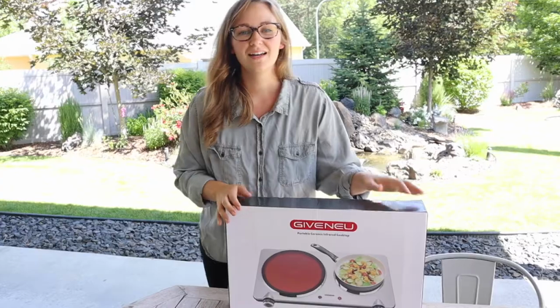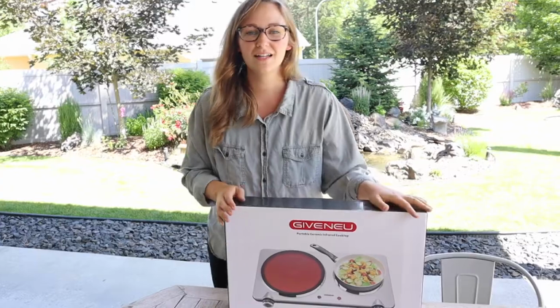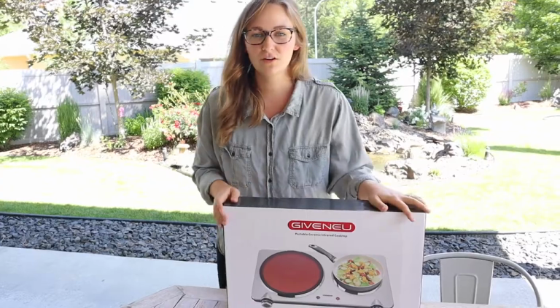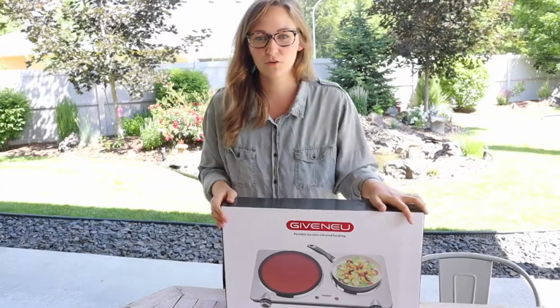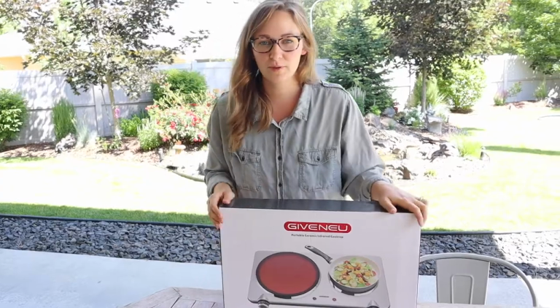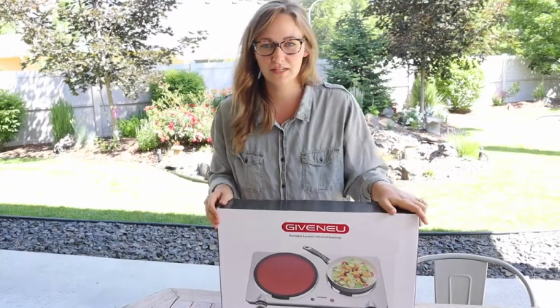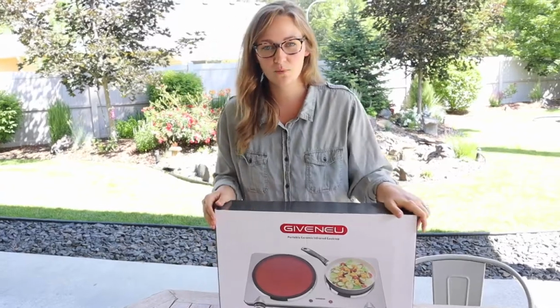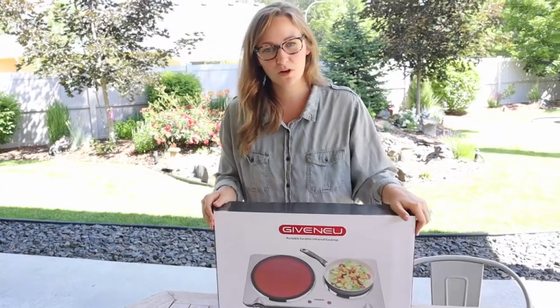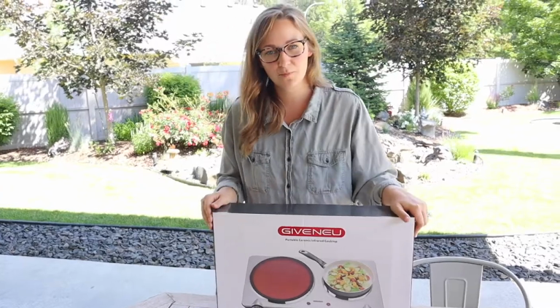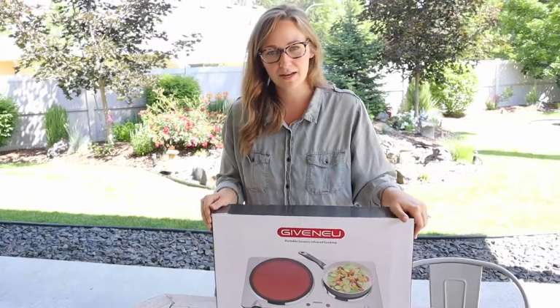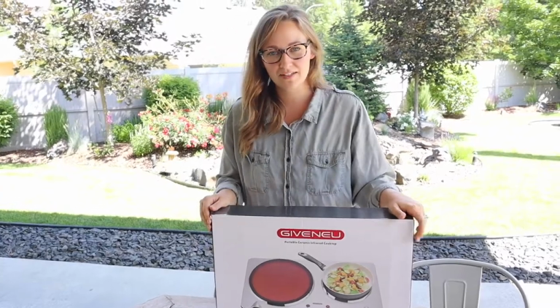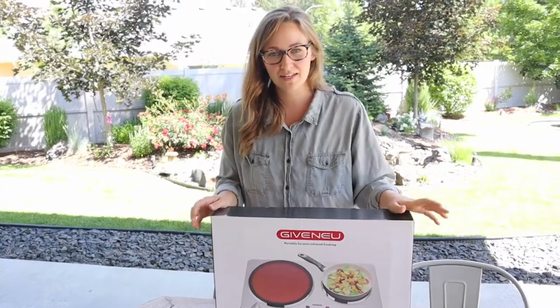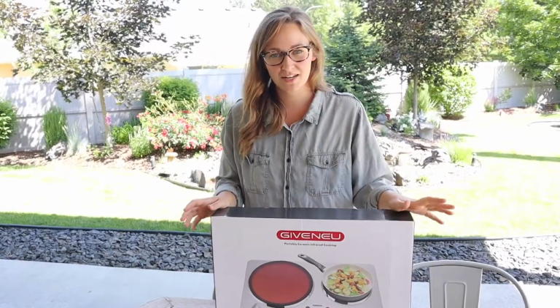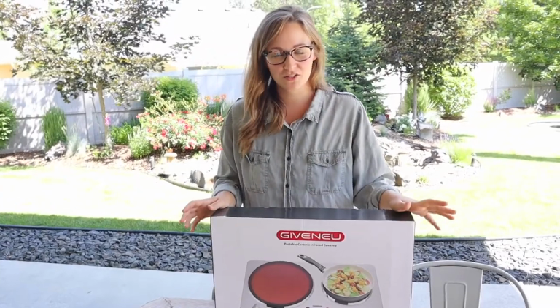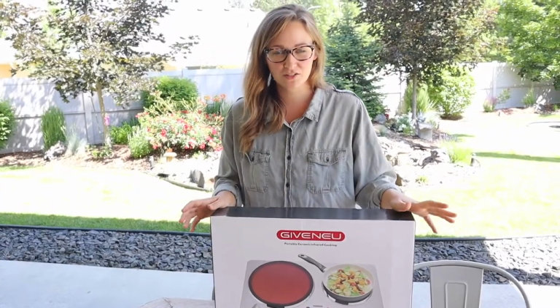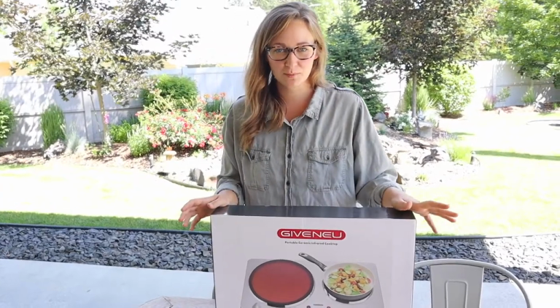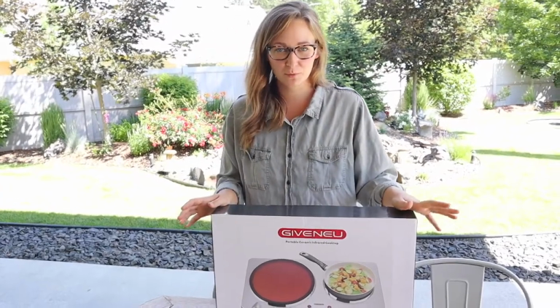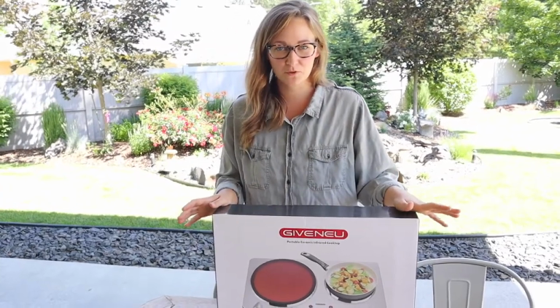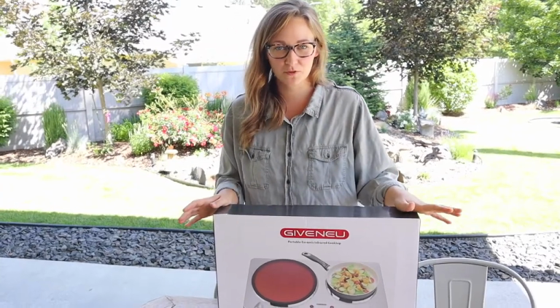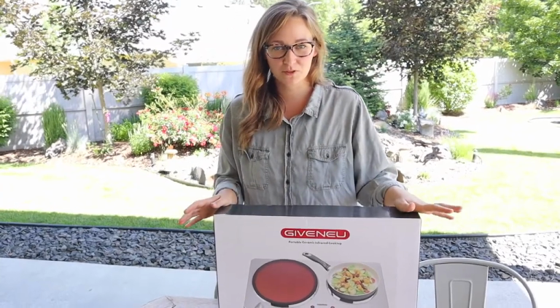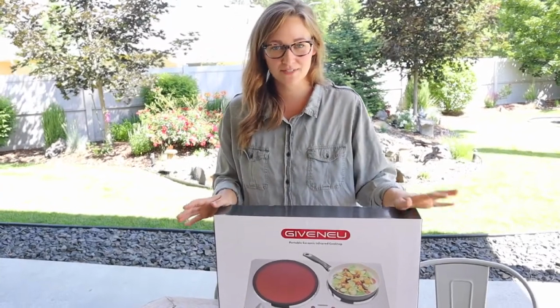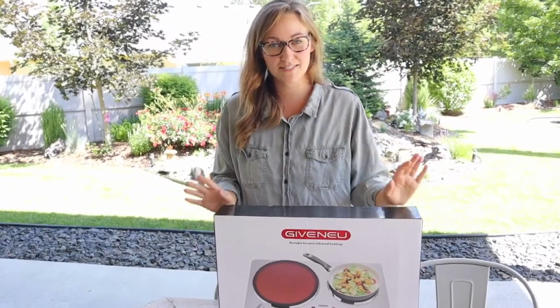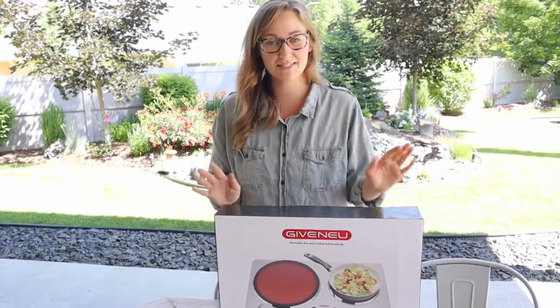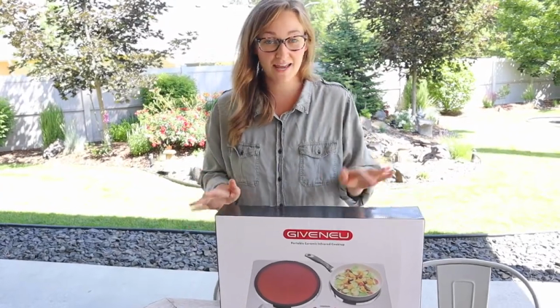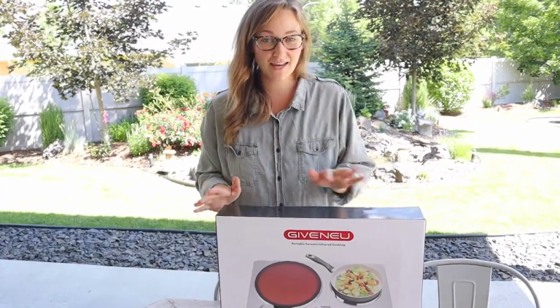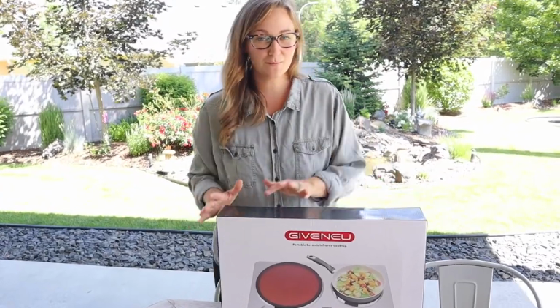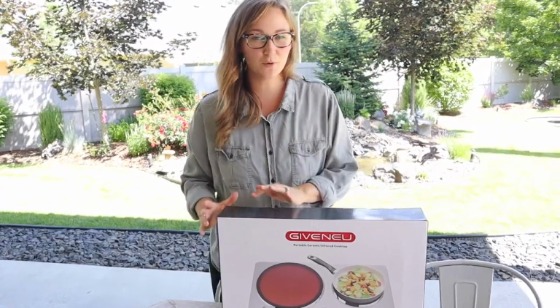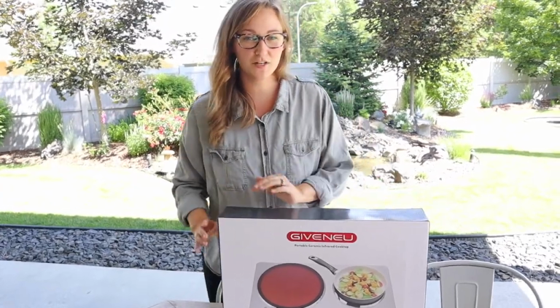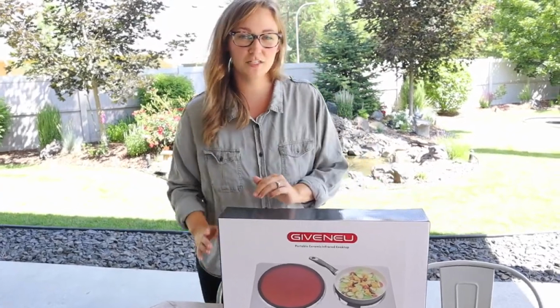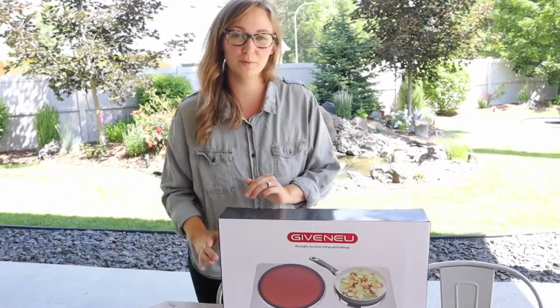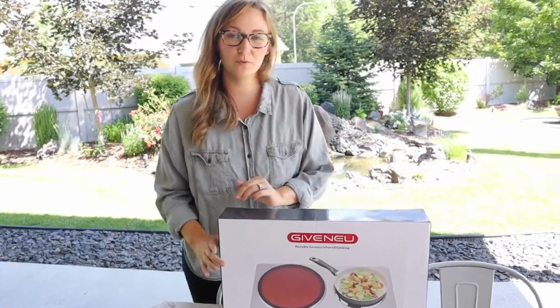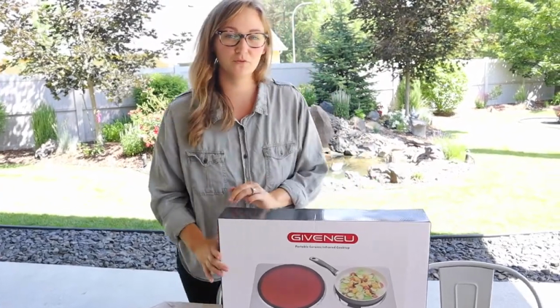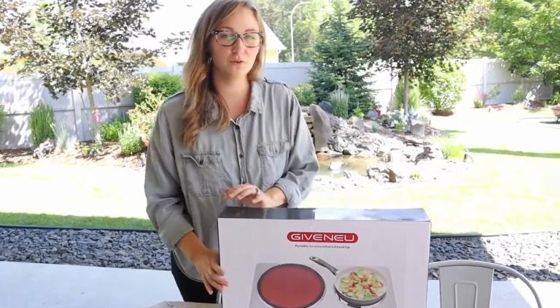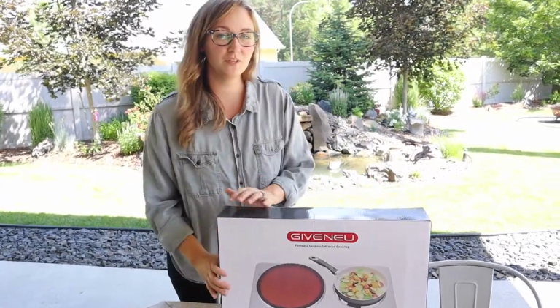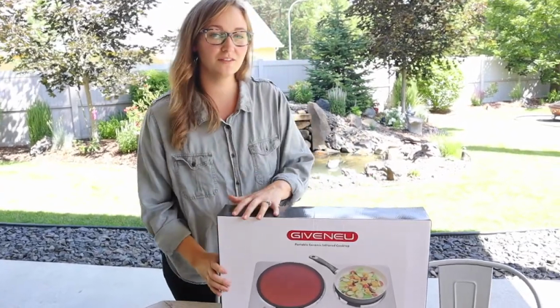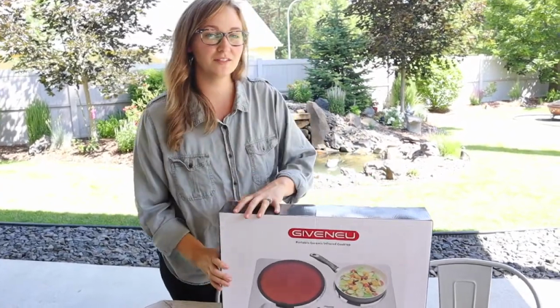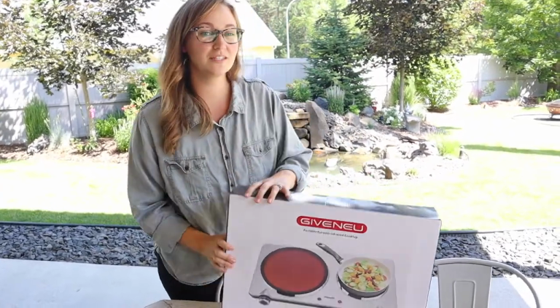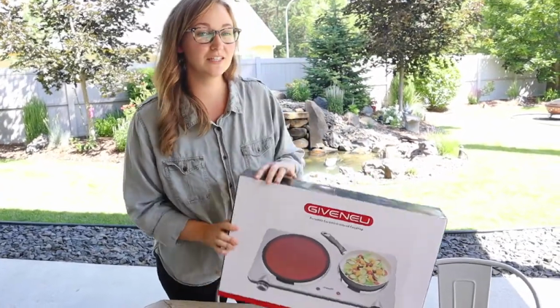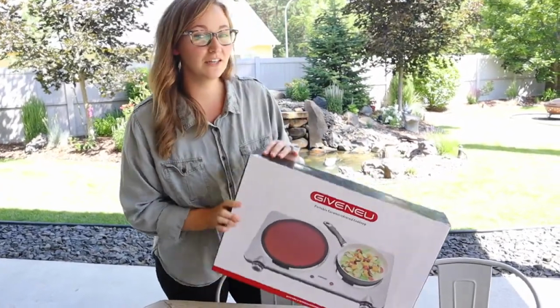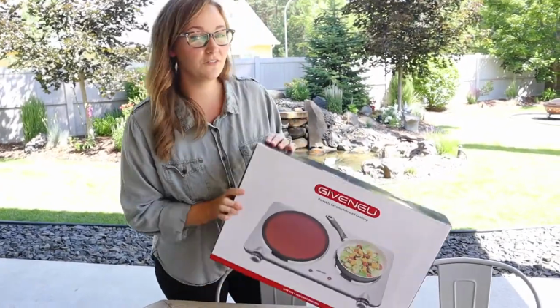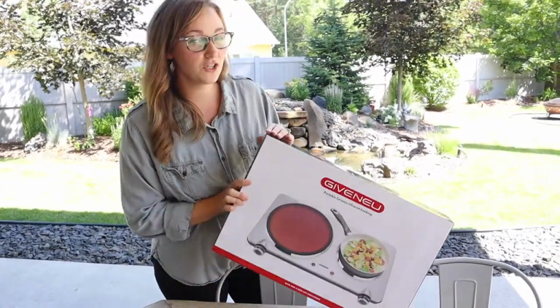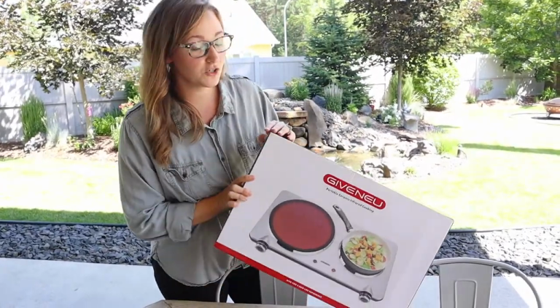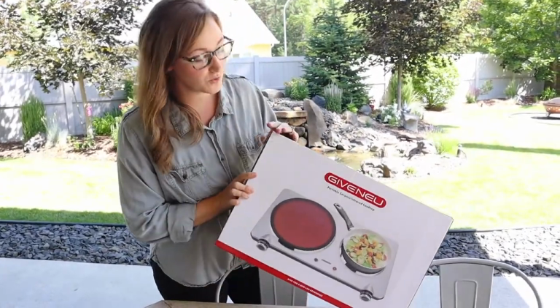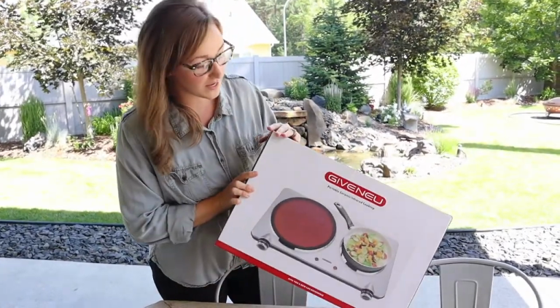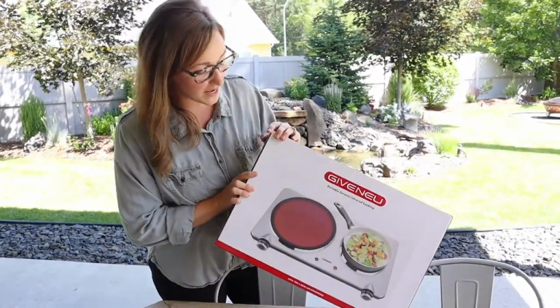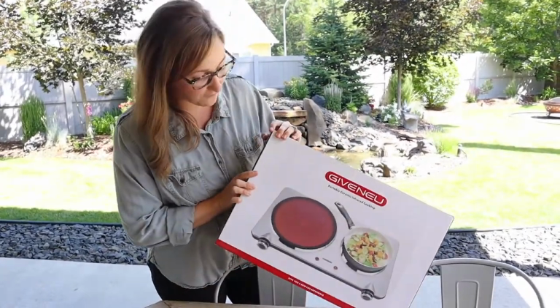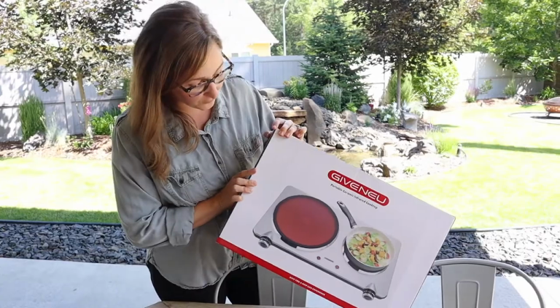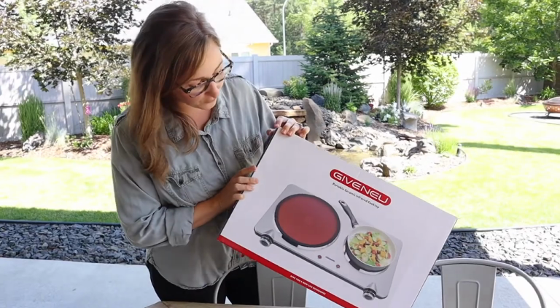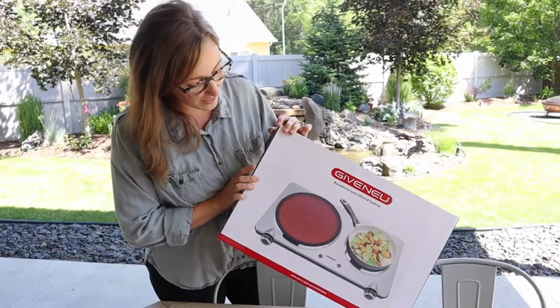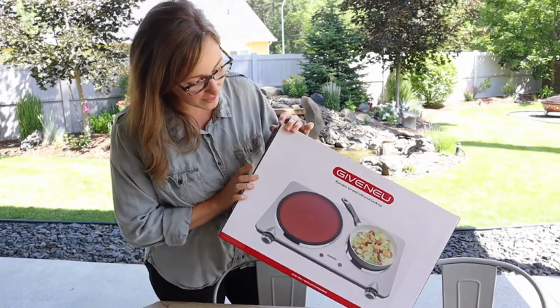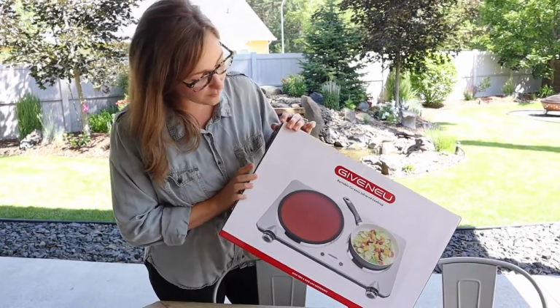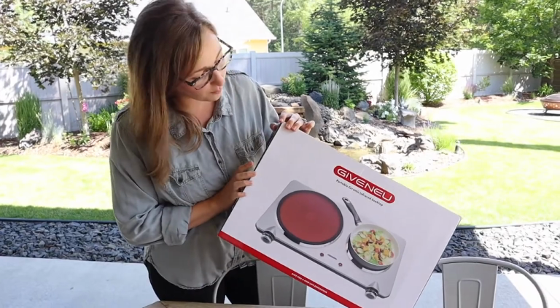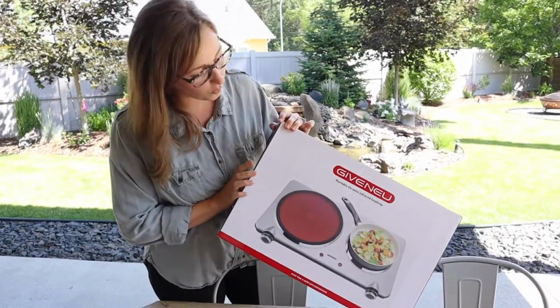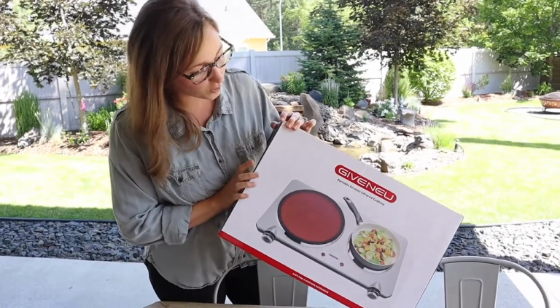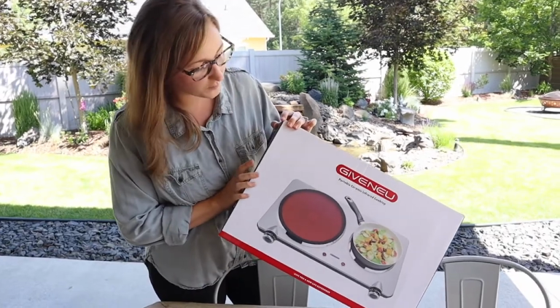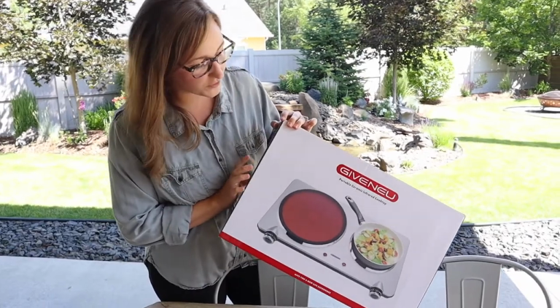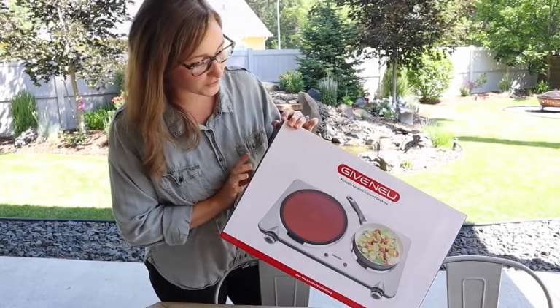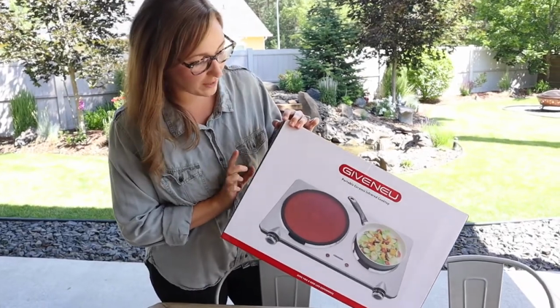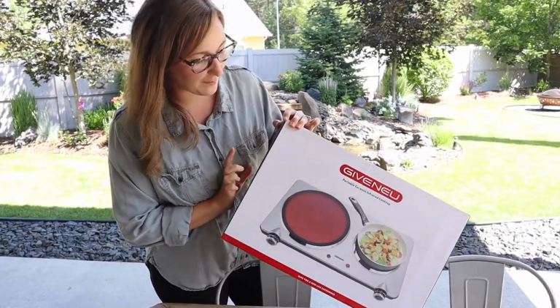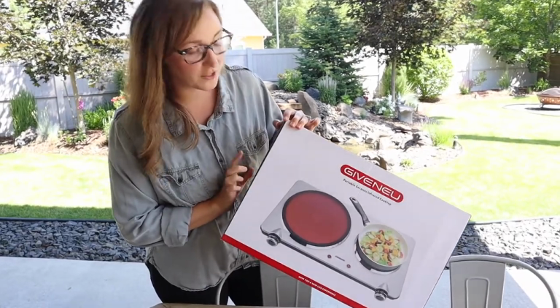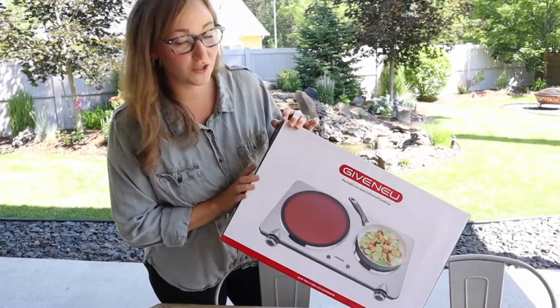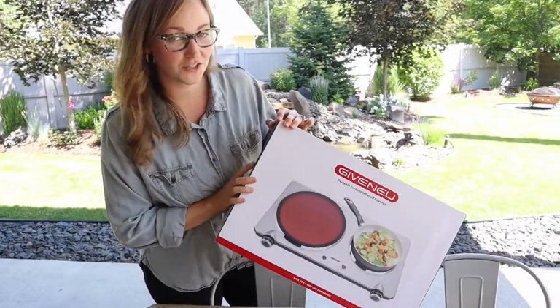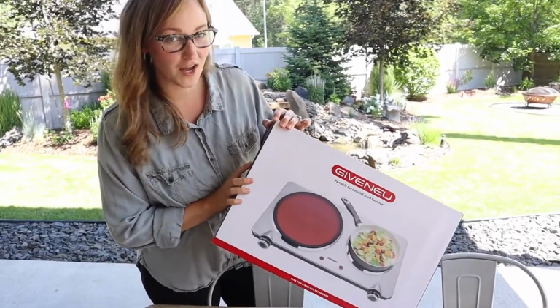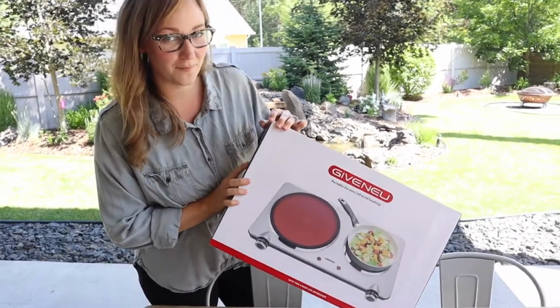Hello everybody, welcome back to KG Simple Reviews. Today I'm going to be reviewing this Given You Infrared Portable Ceramic Cooktop.